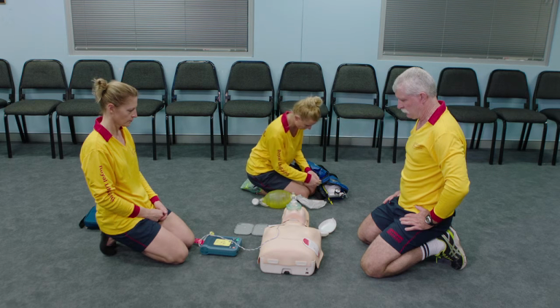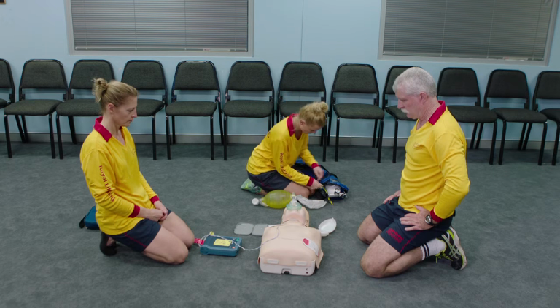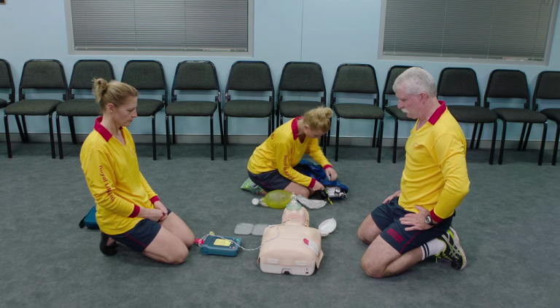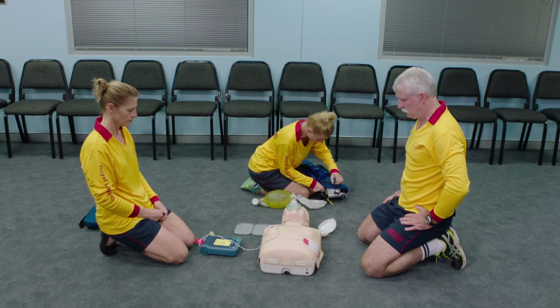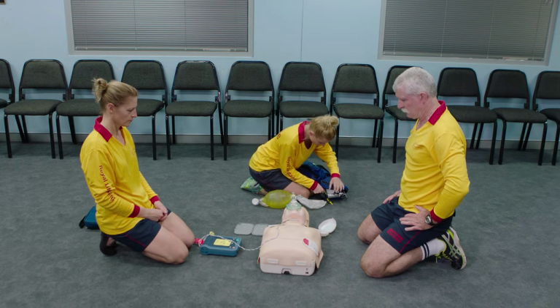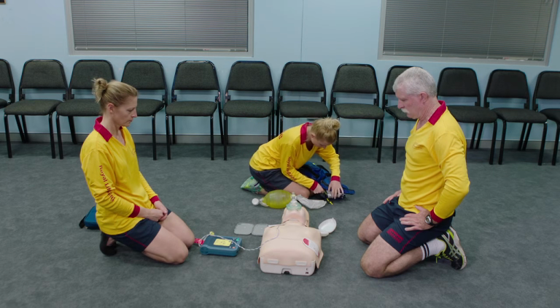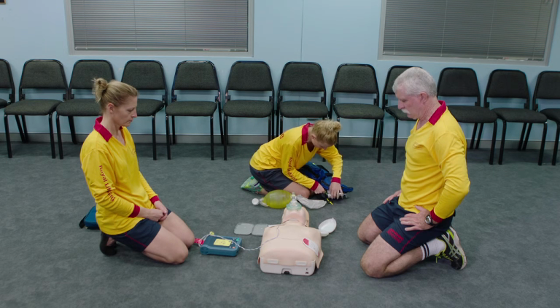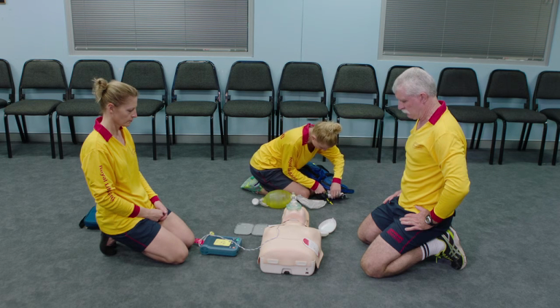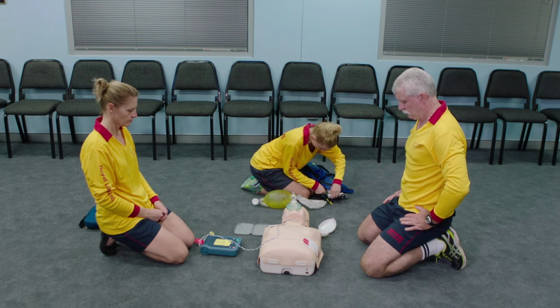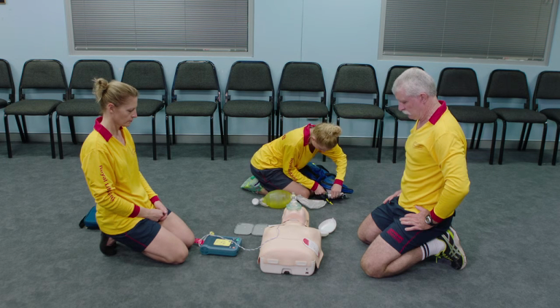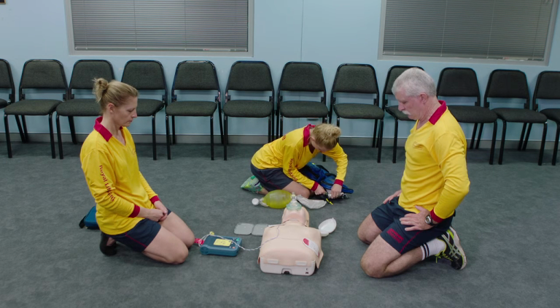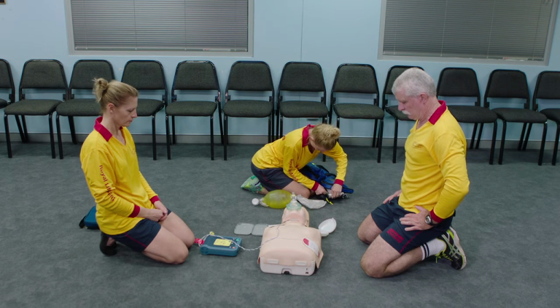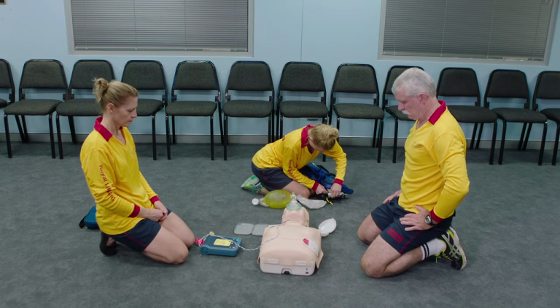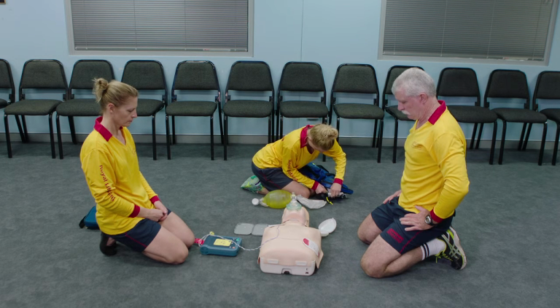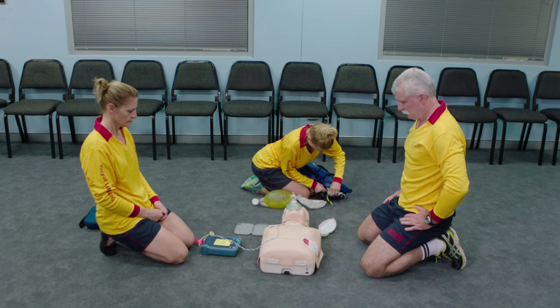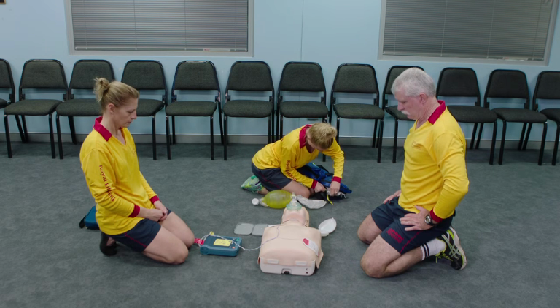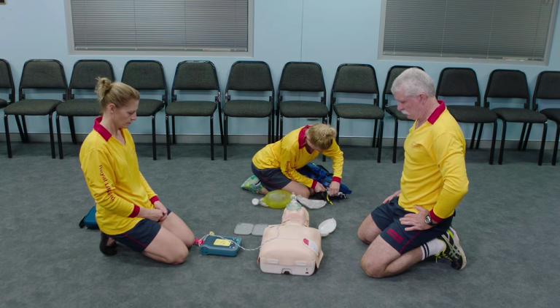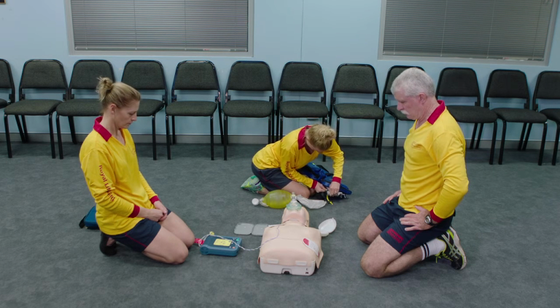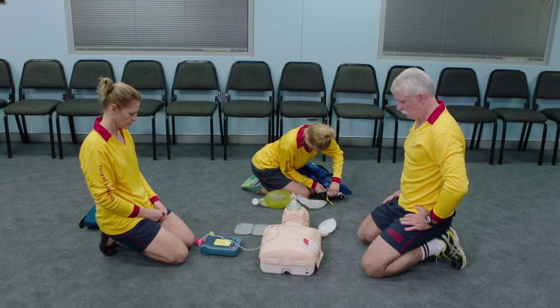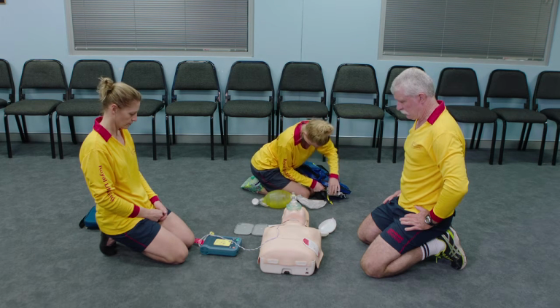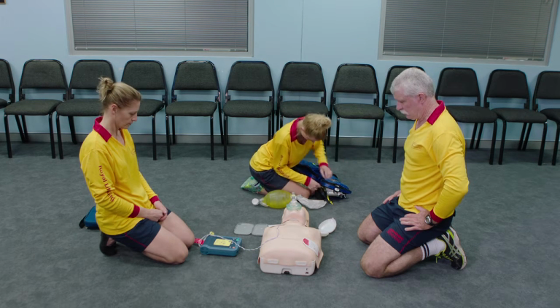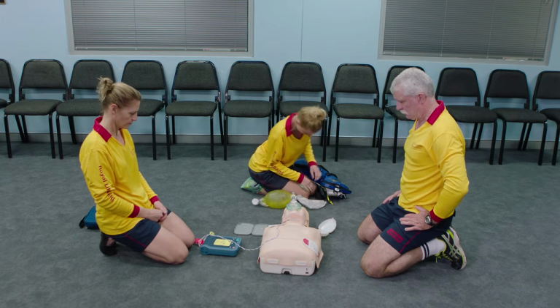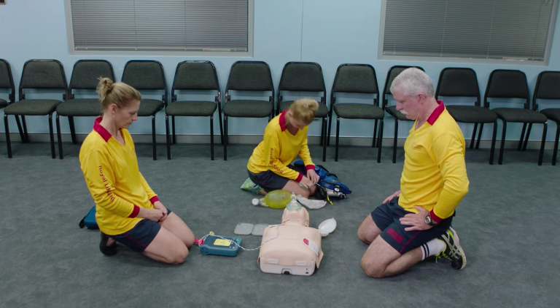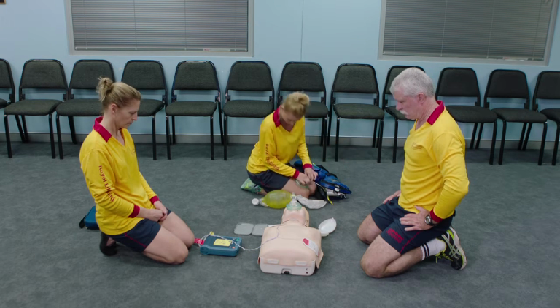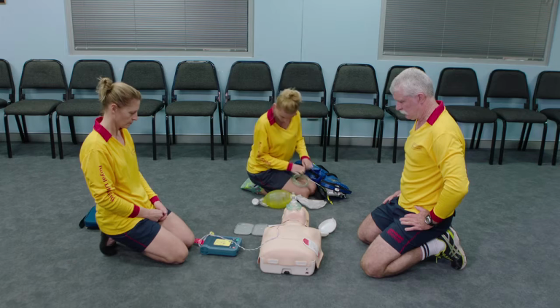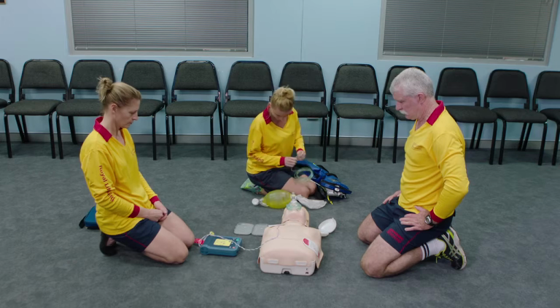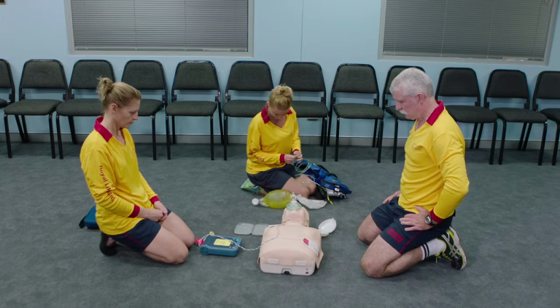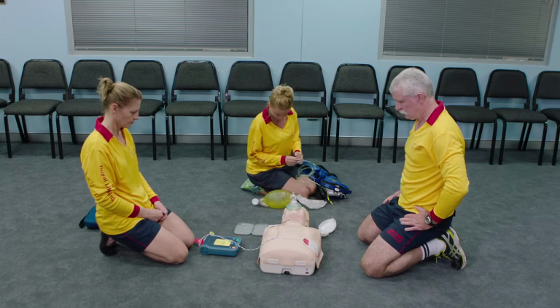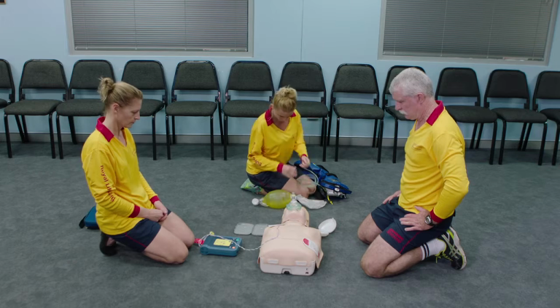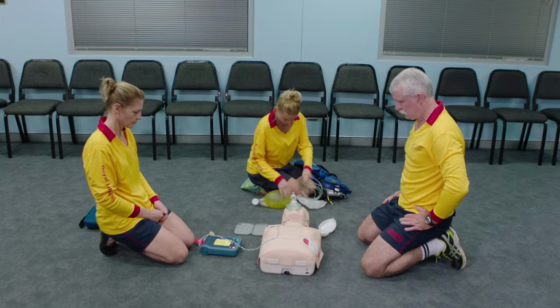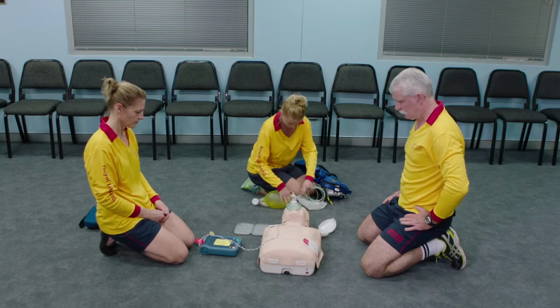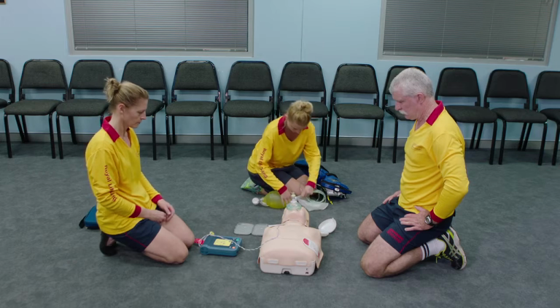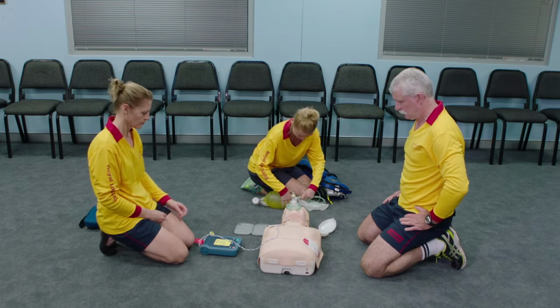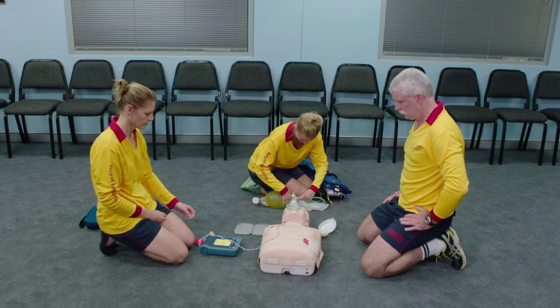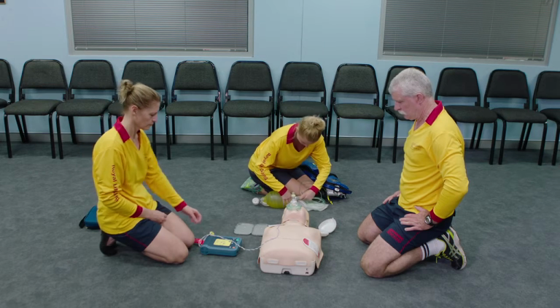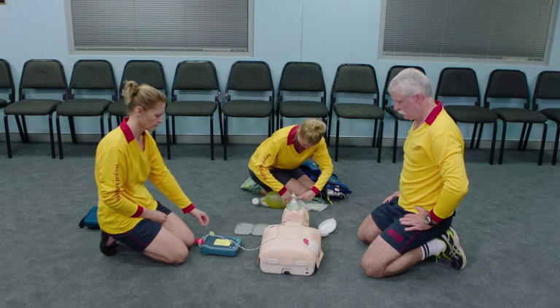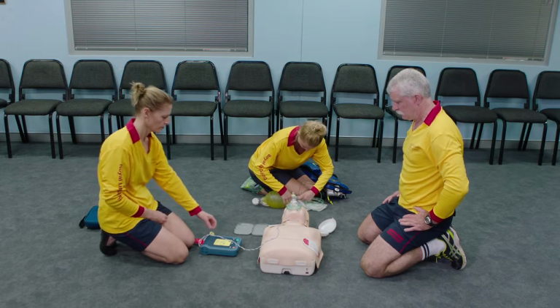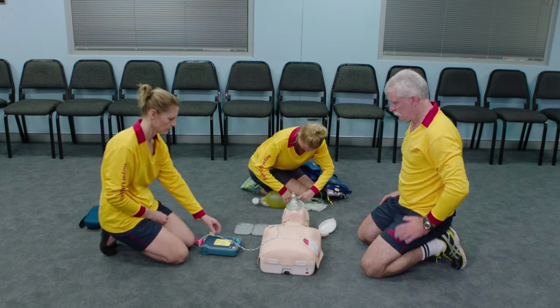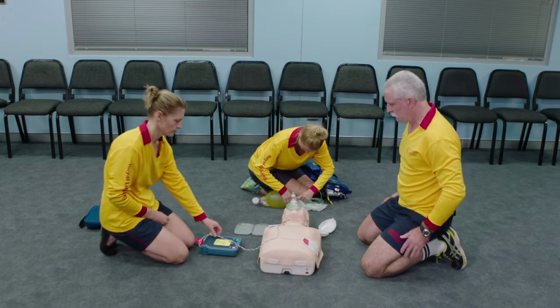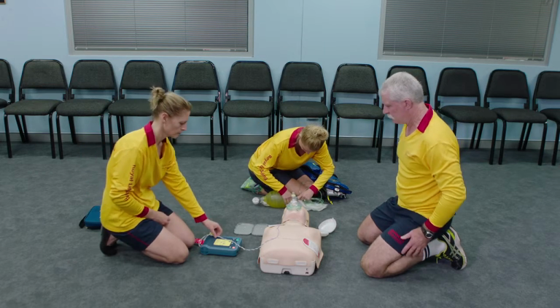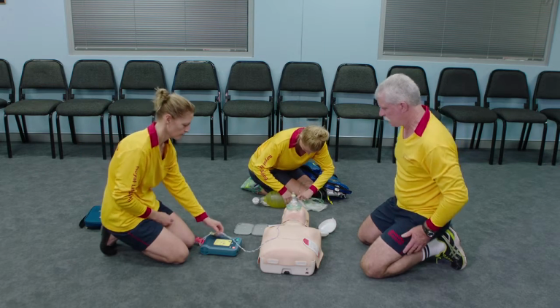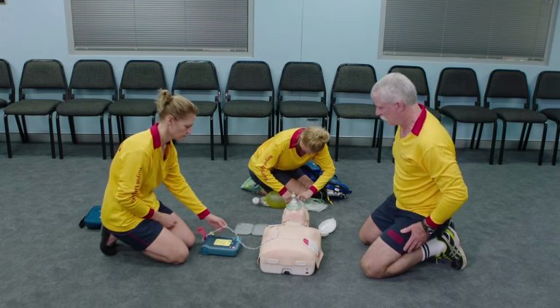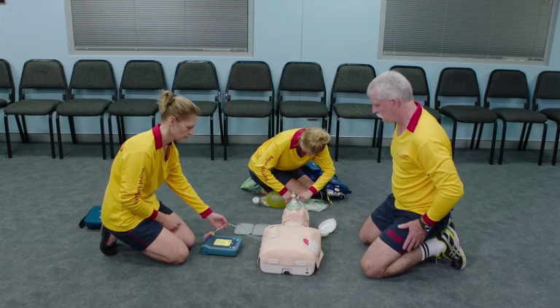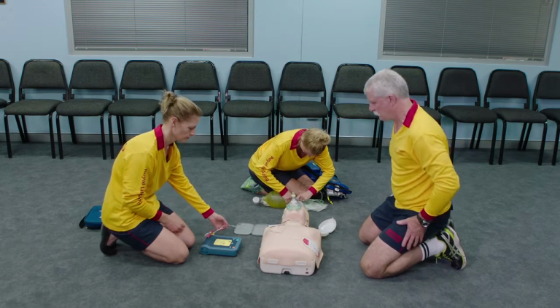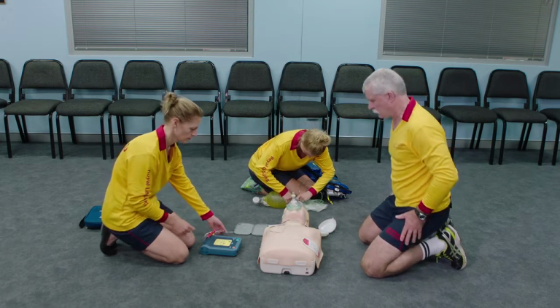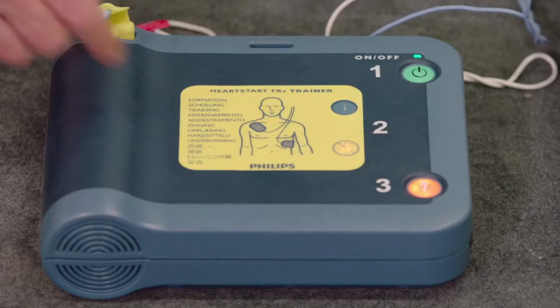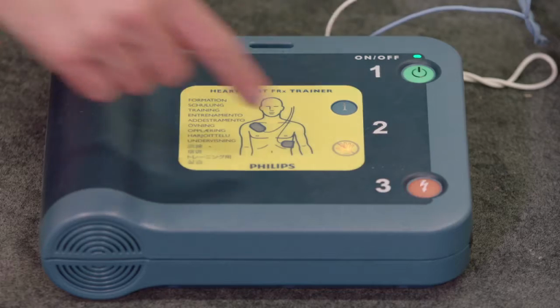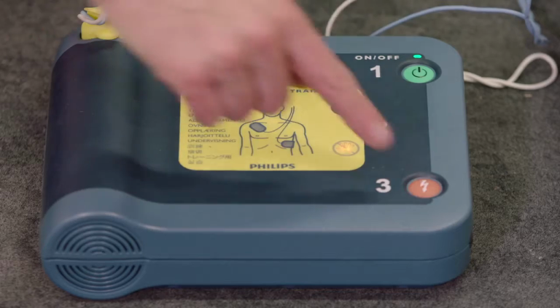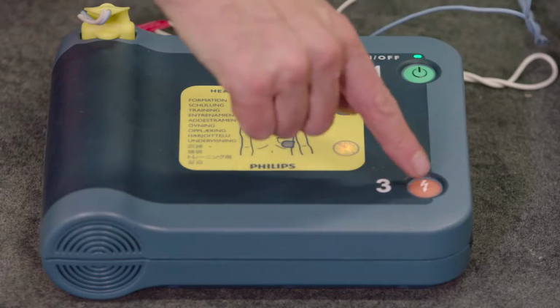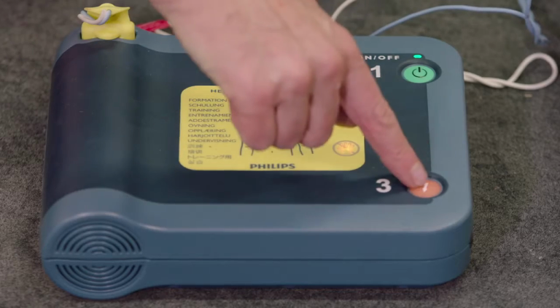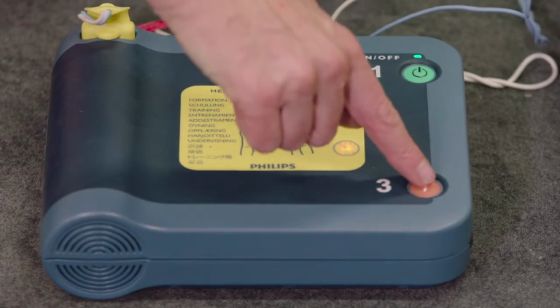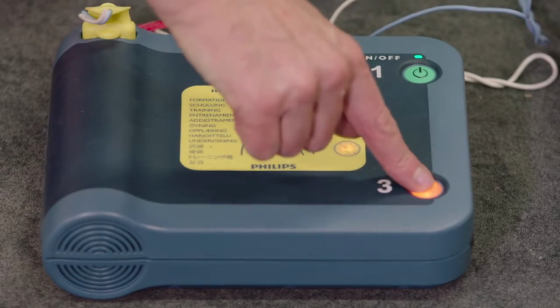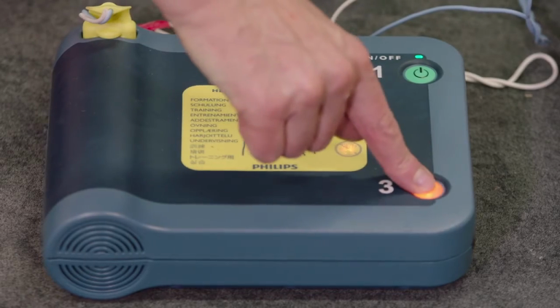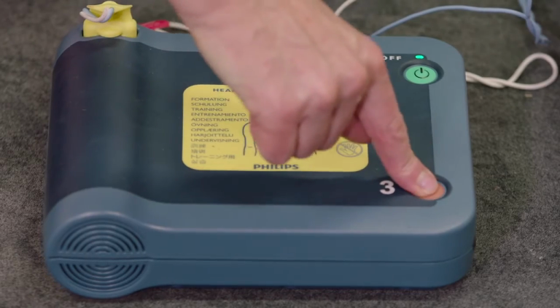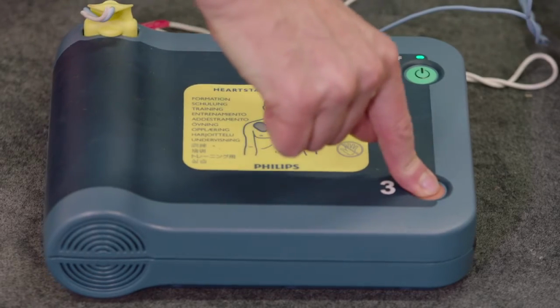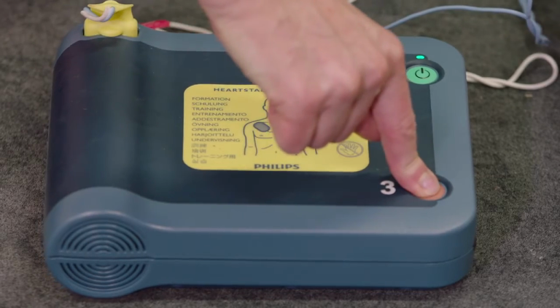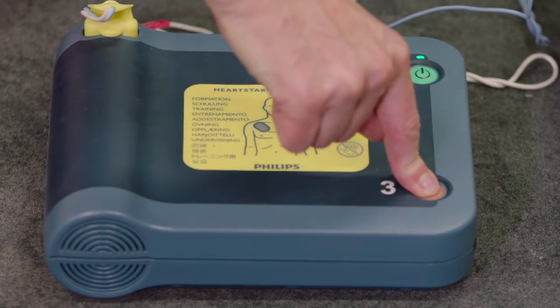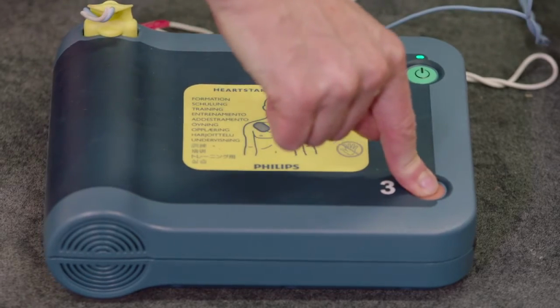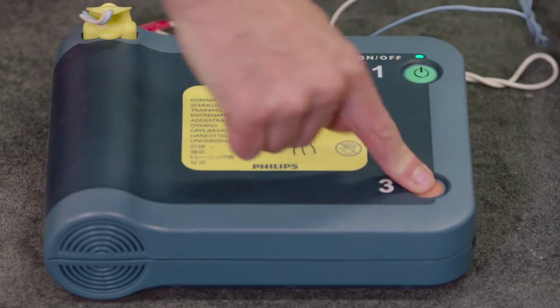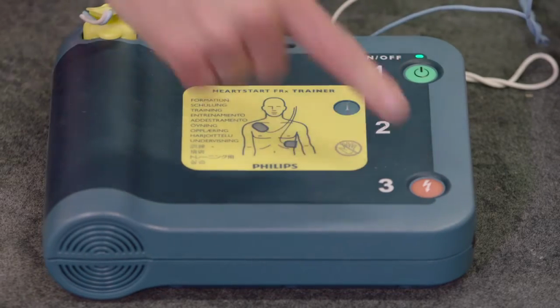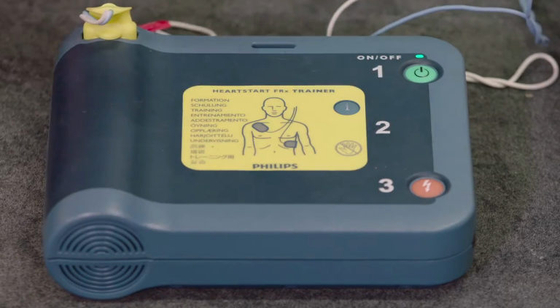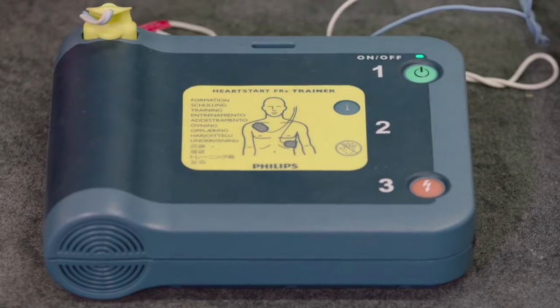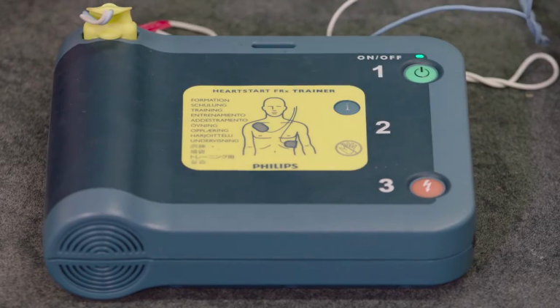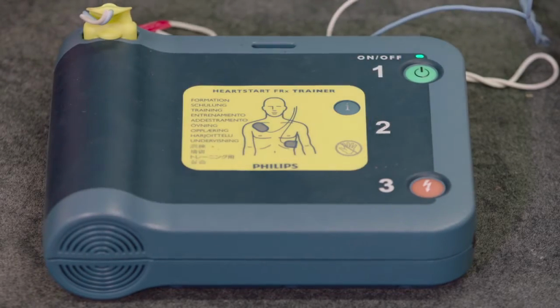Shock advised. Stay clear of patient. Press the flashing orange button now. Shock delivered.